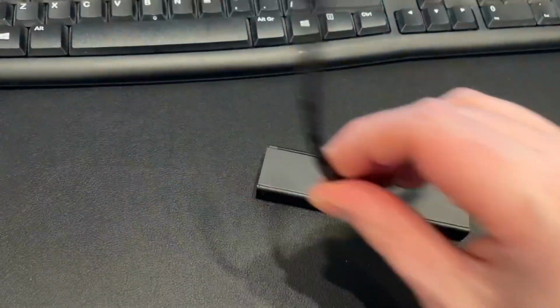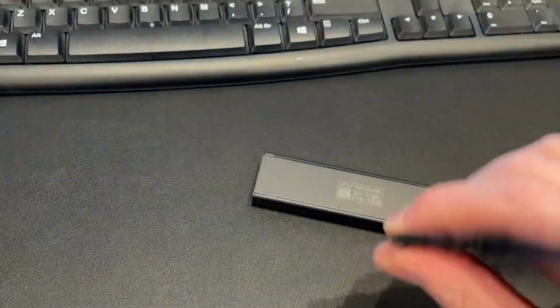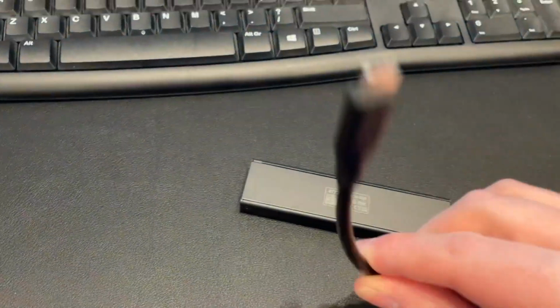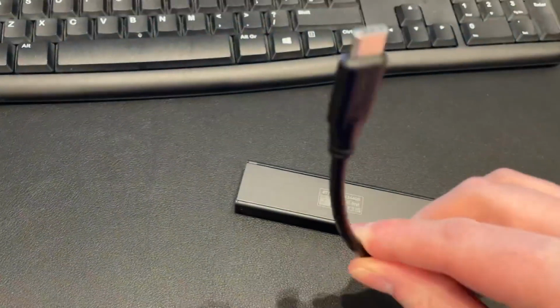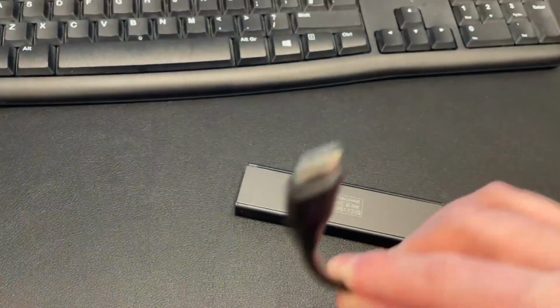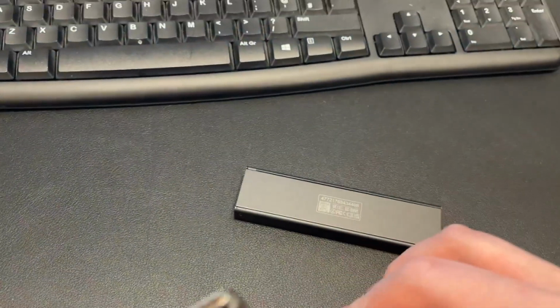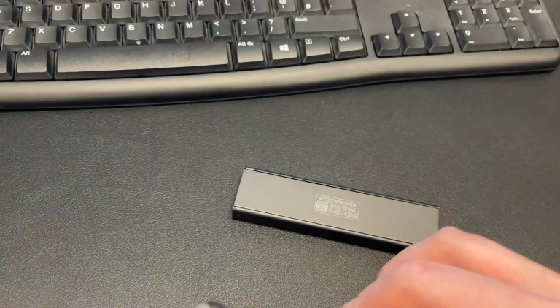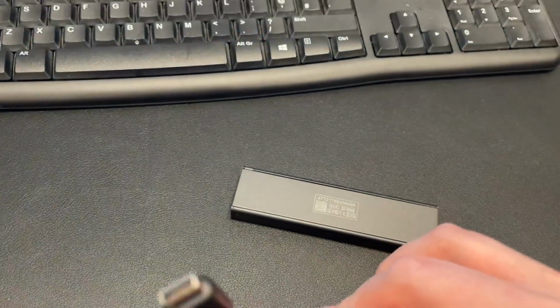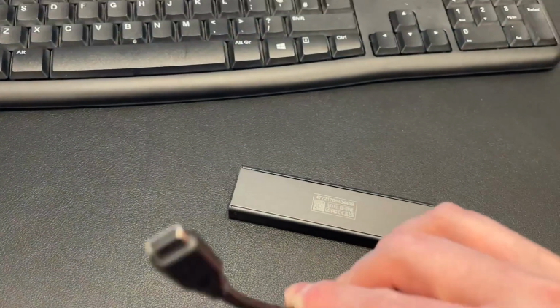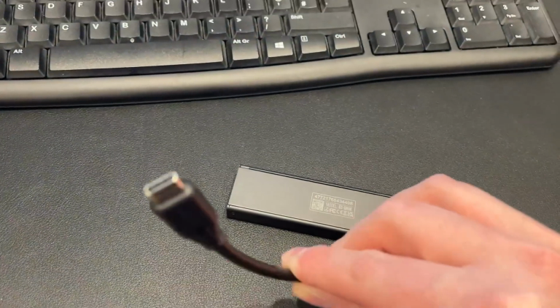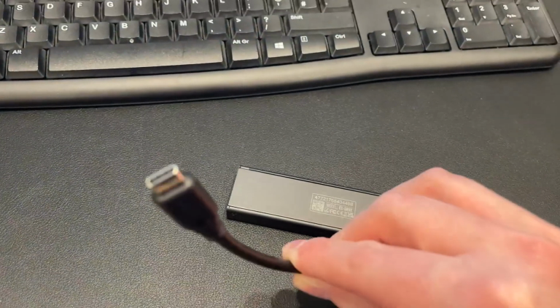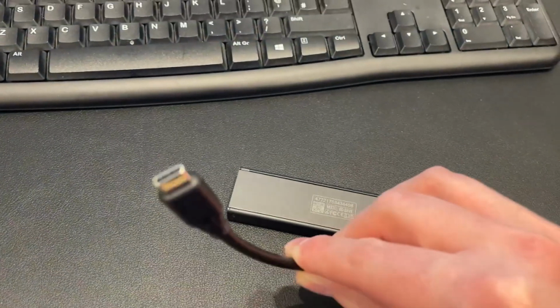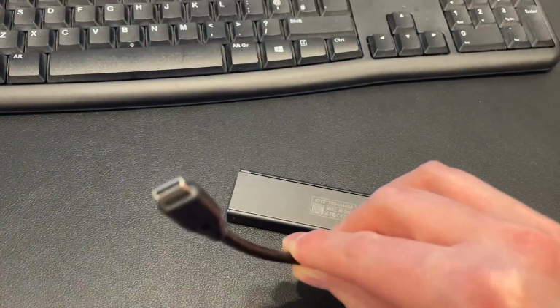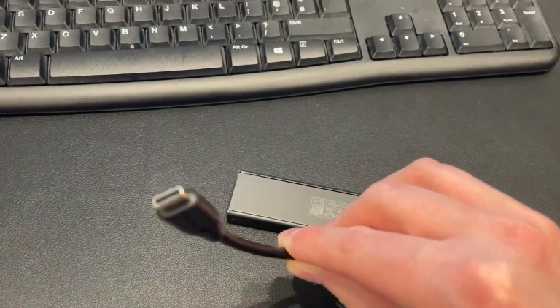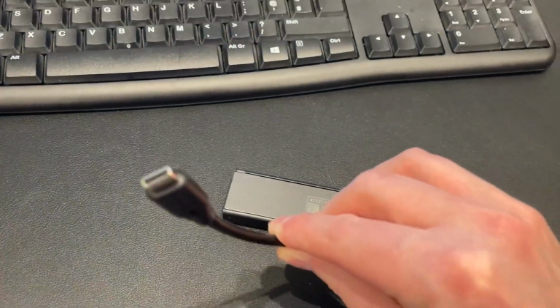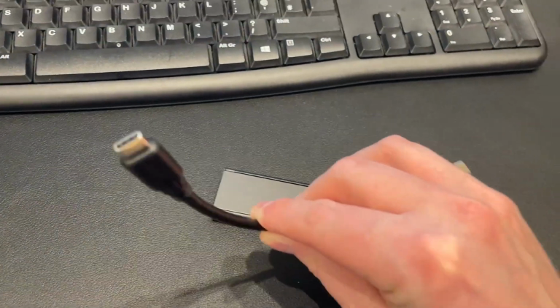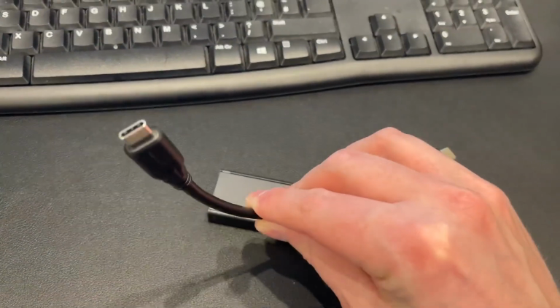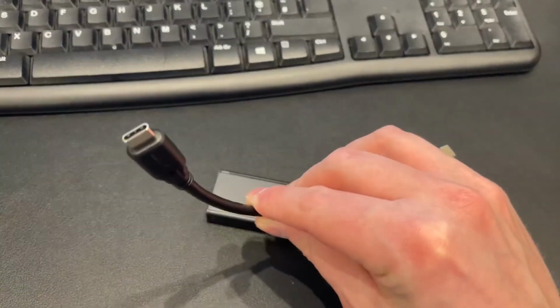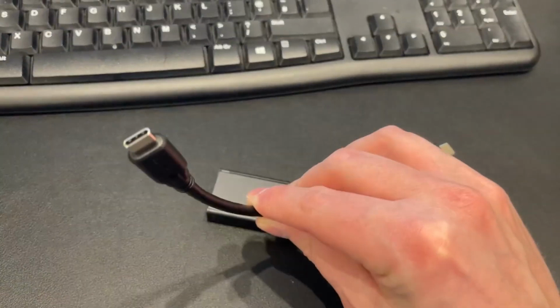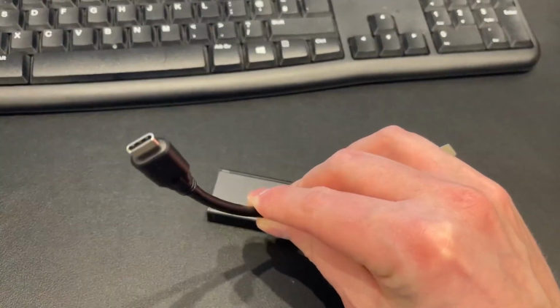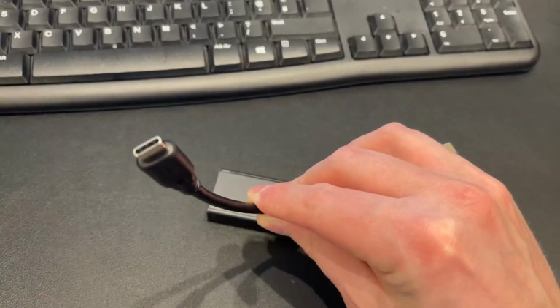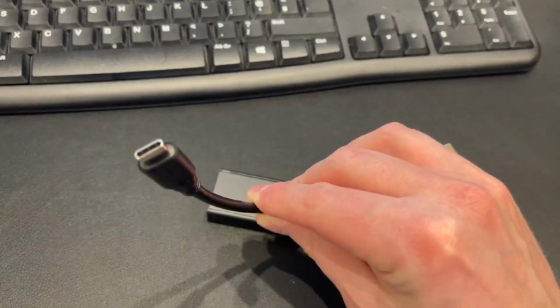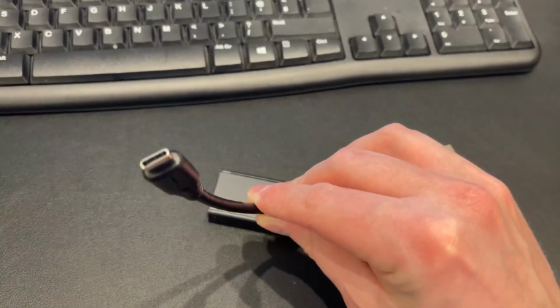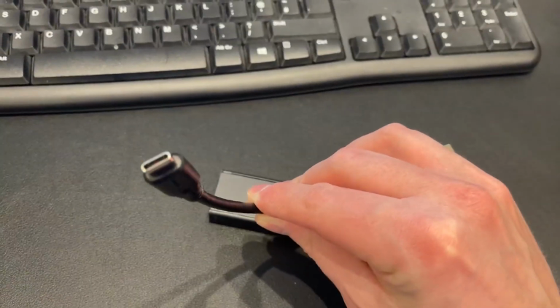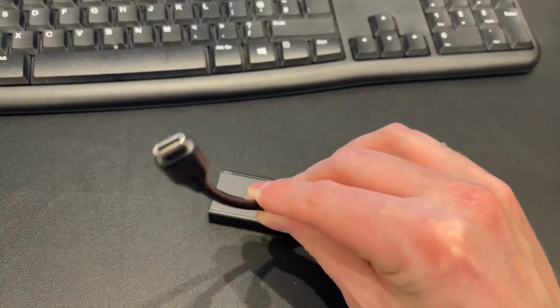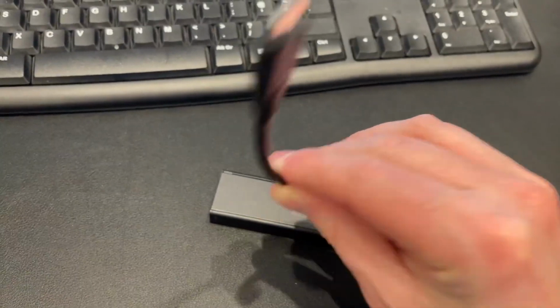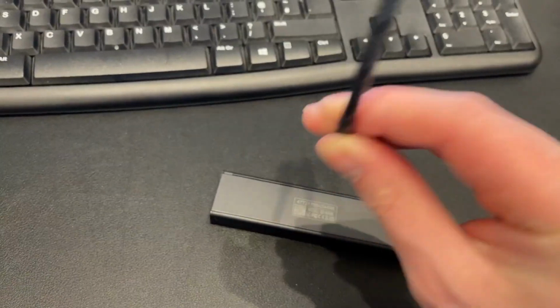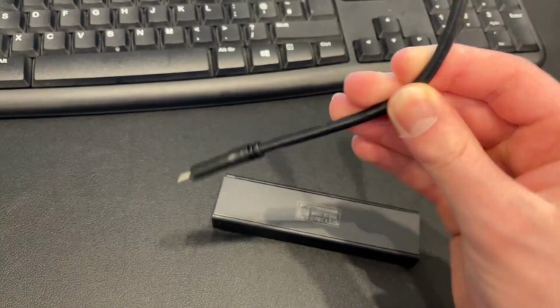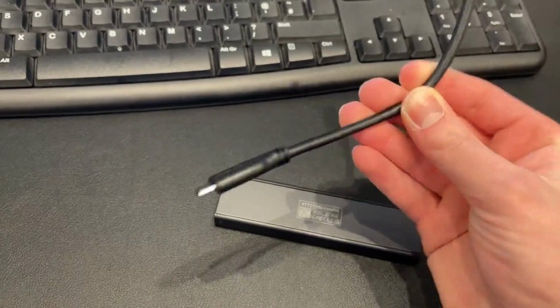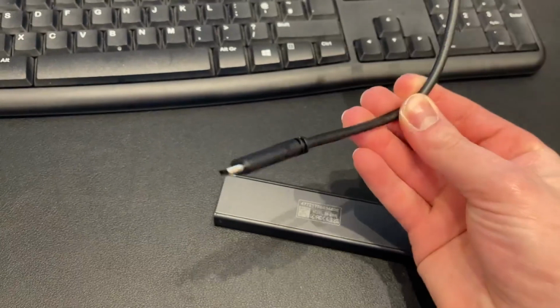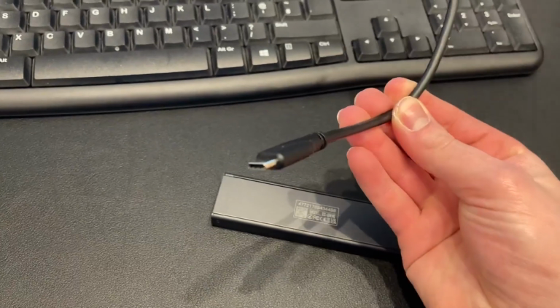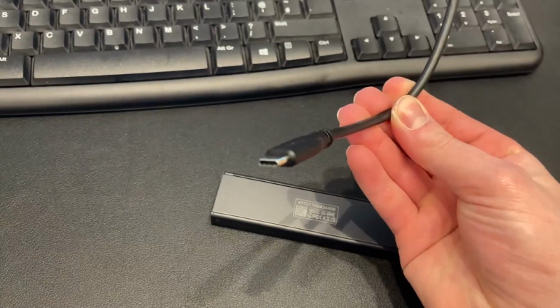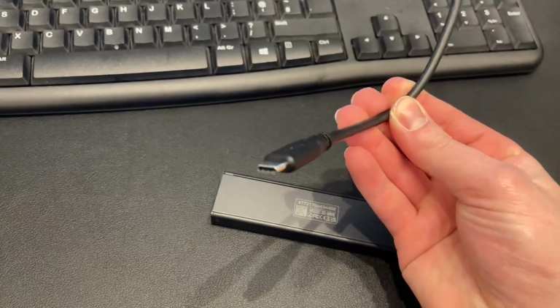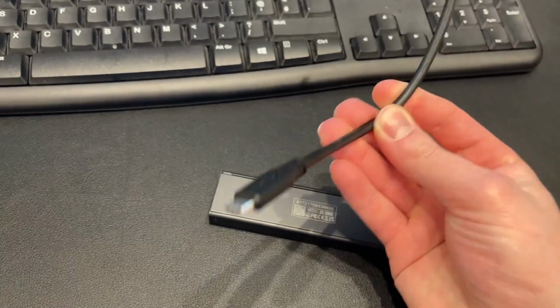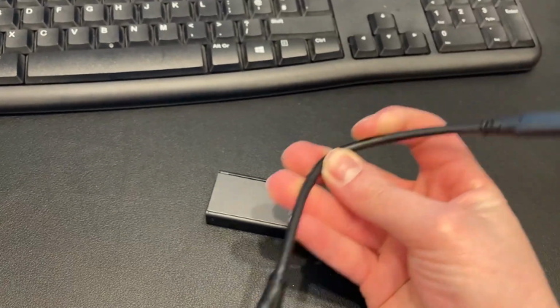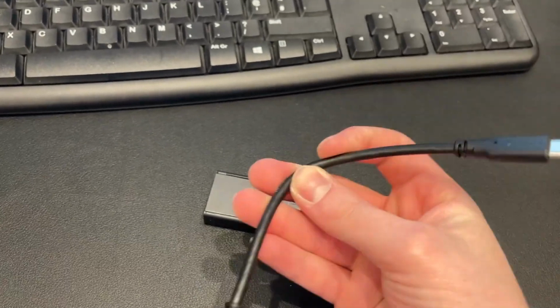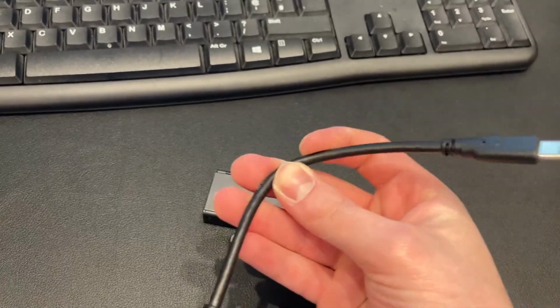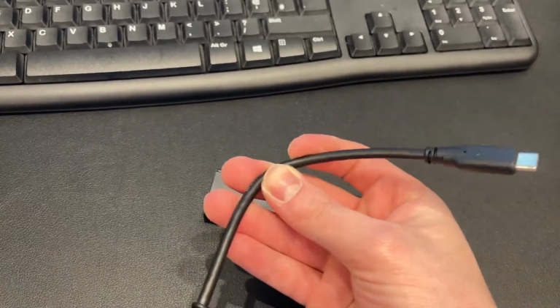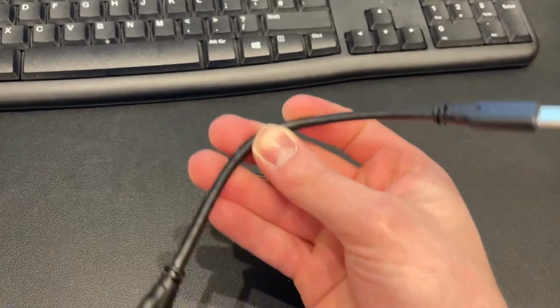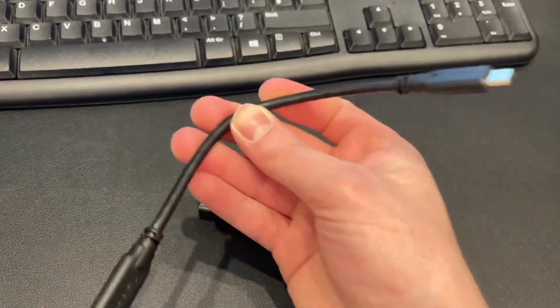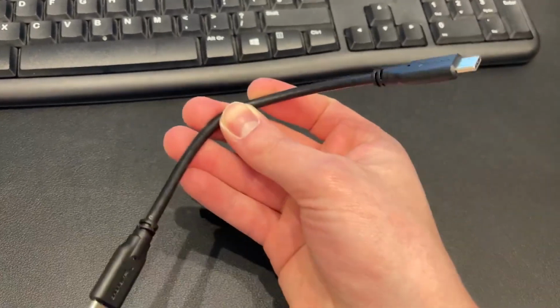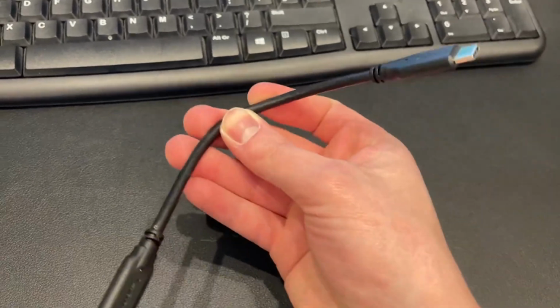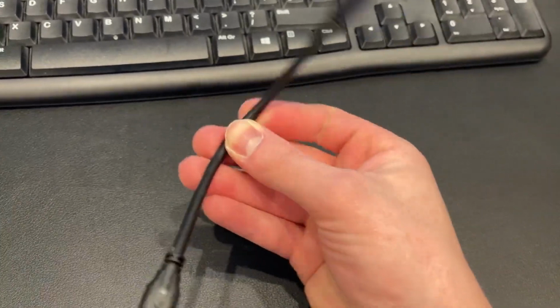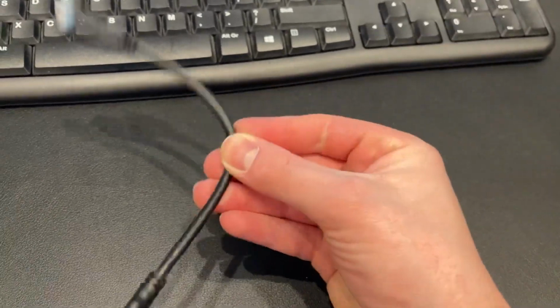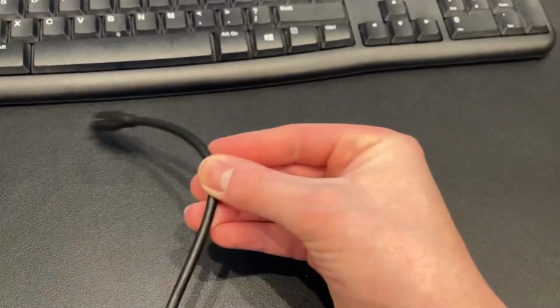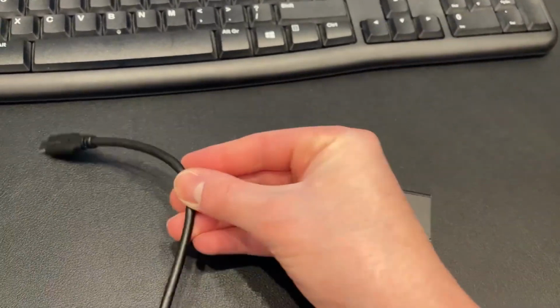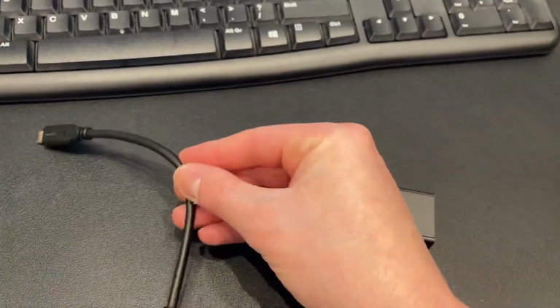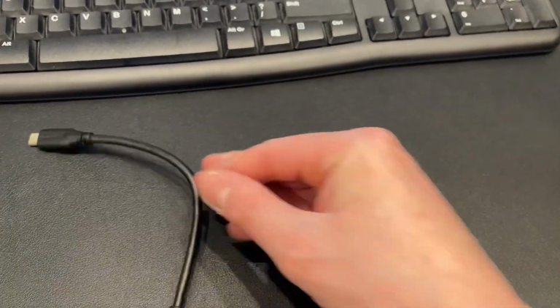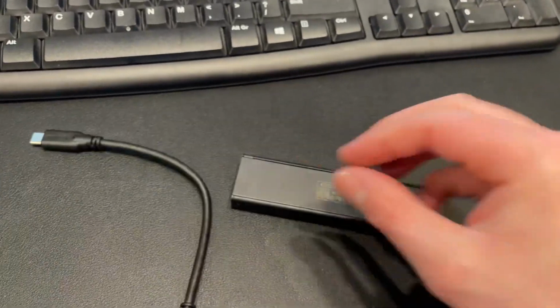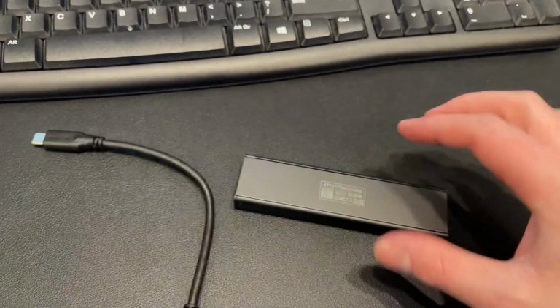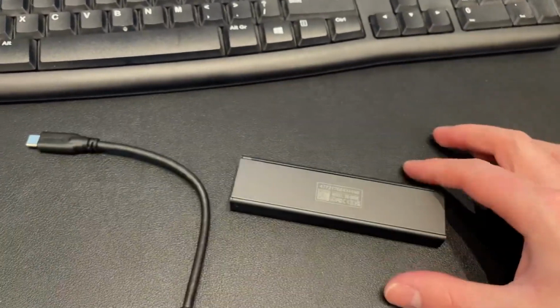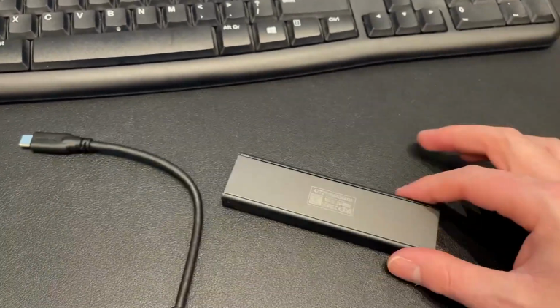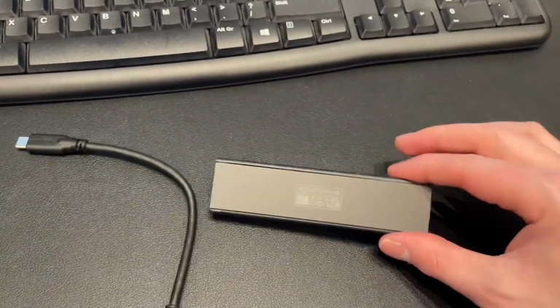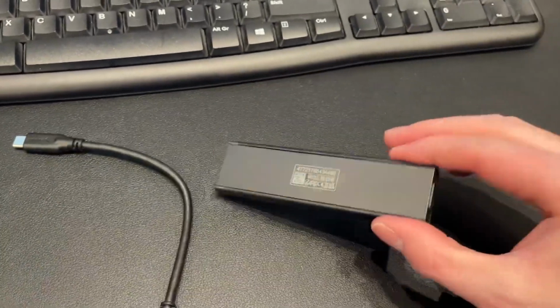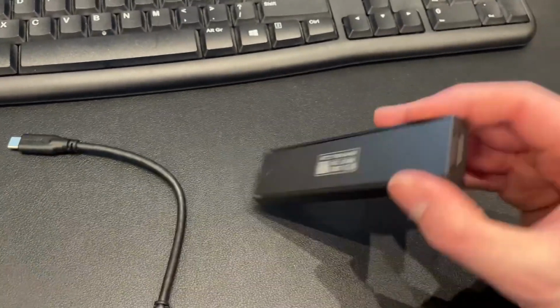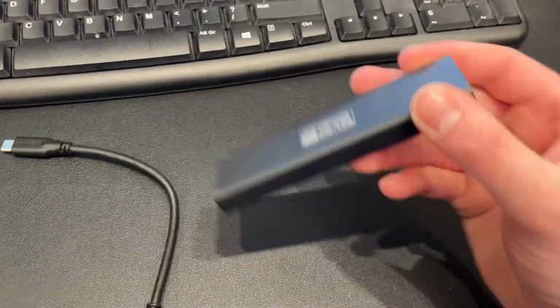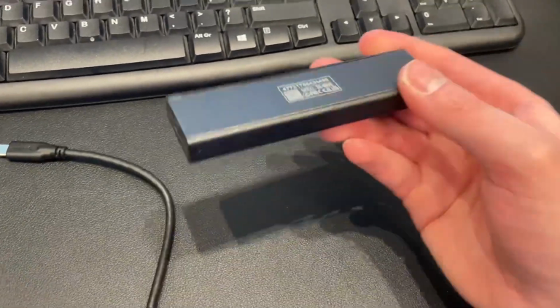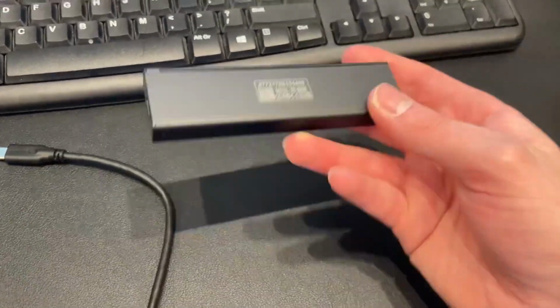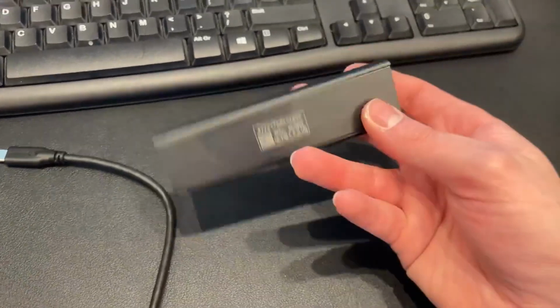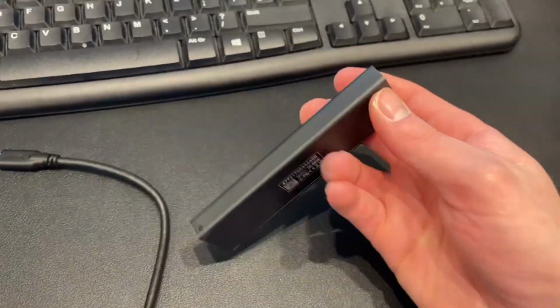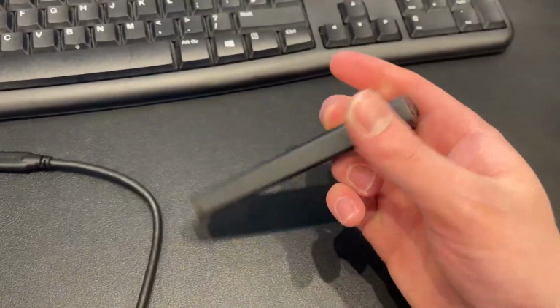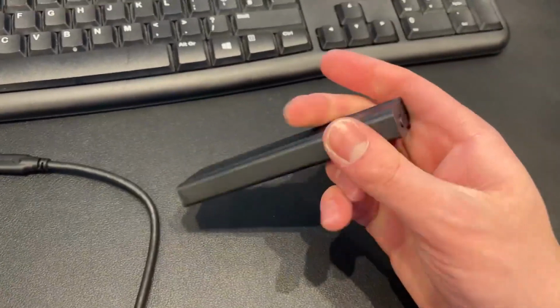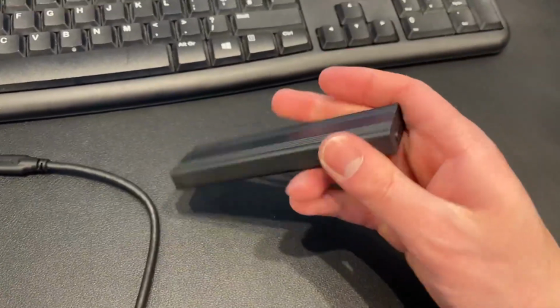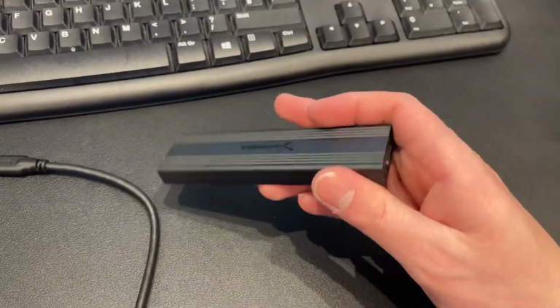It's USB-C to USB-C, so if I've got an Apple Mac or any USB-C device, it'll plug in with this. It's very convenient and very, very portable.